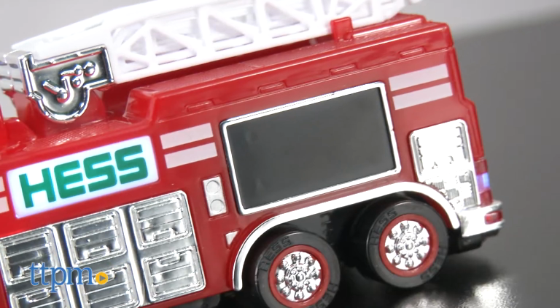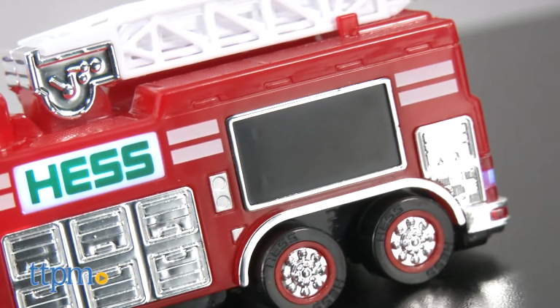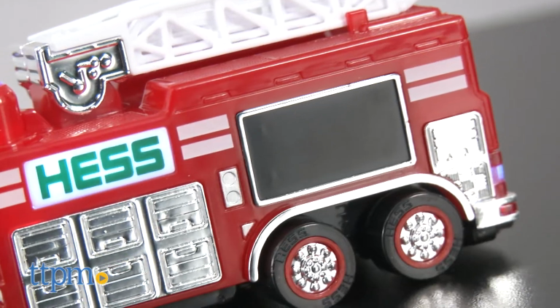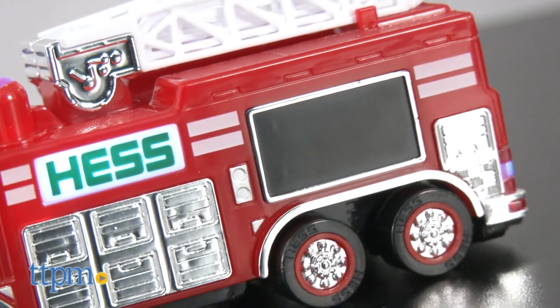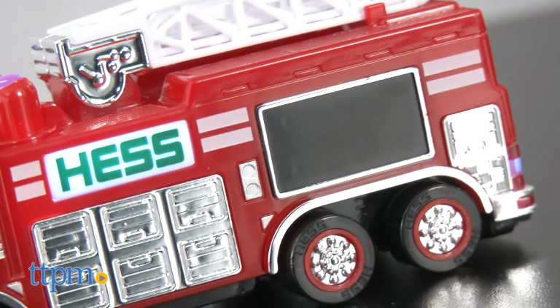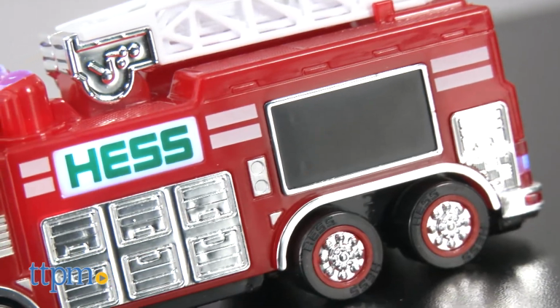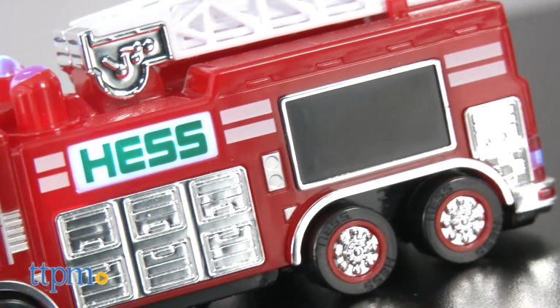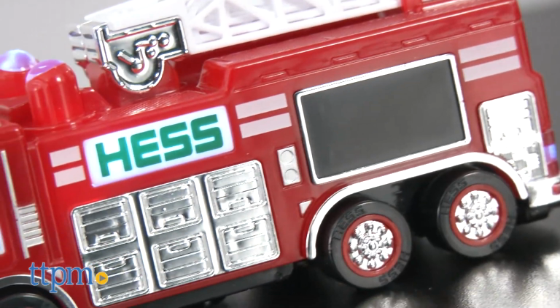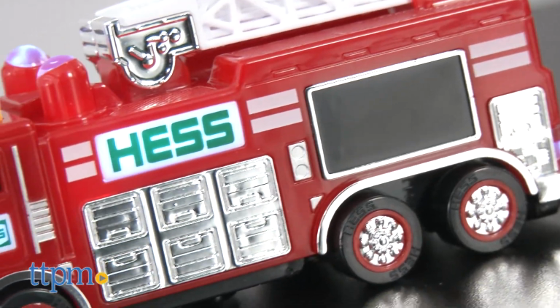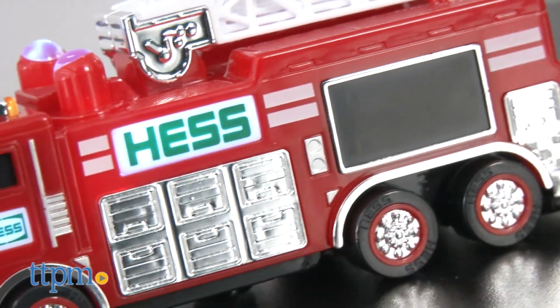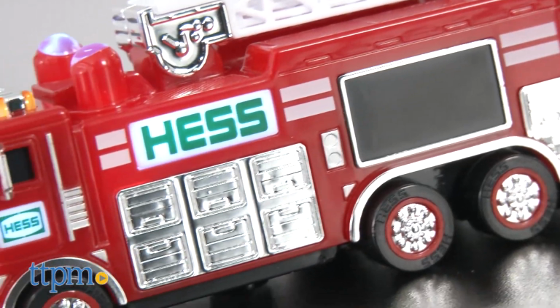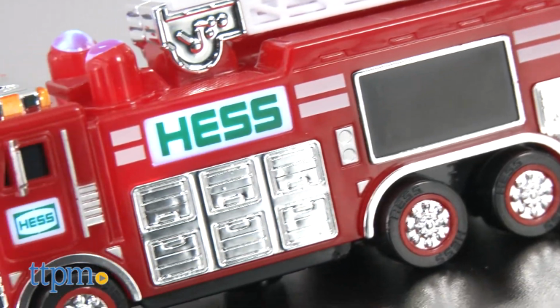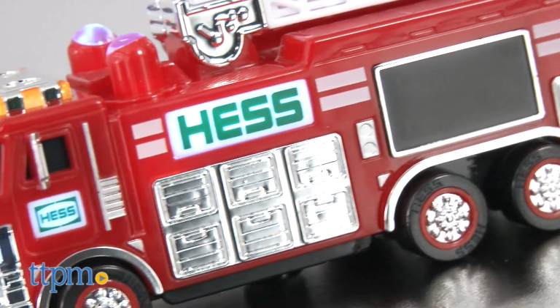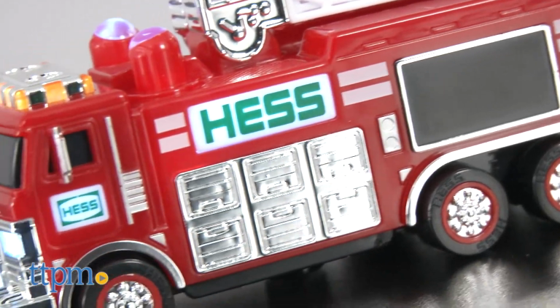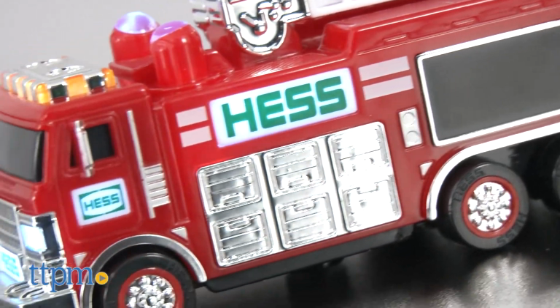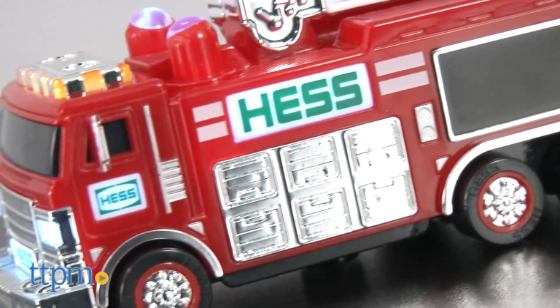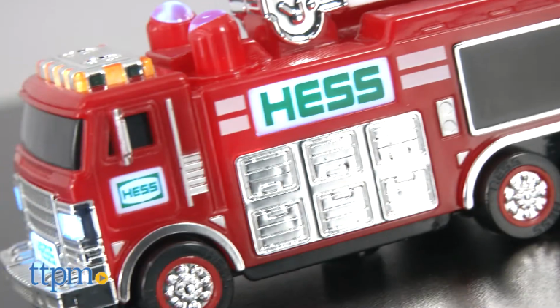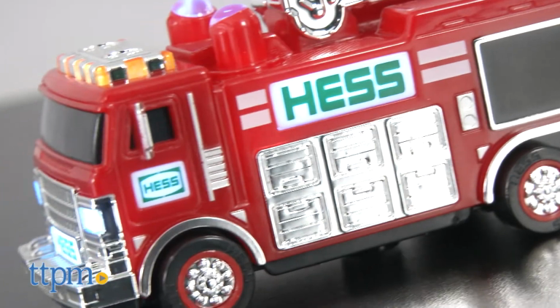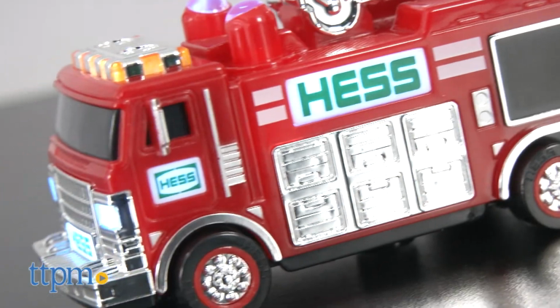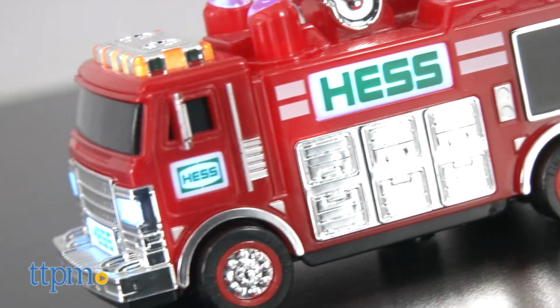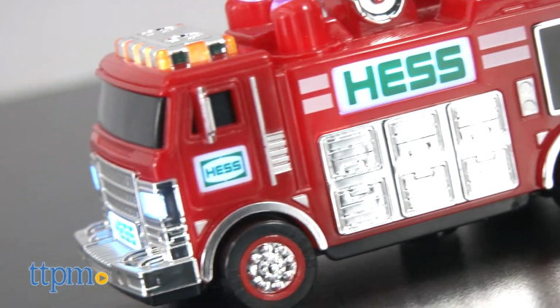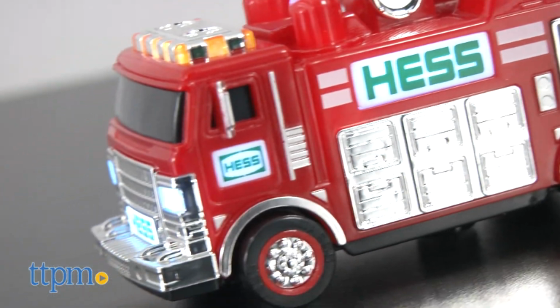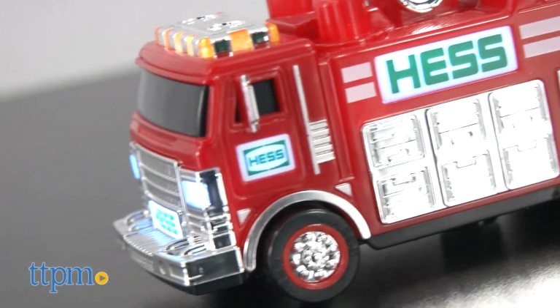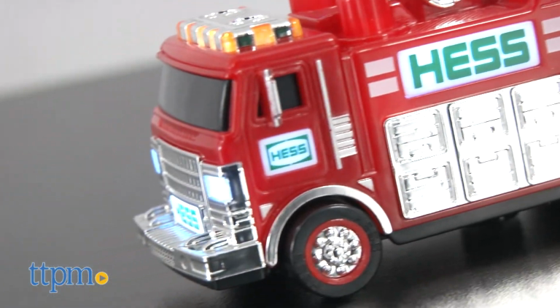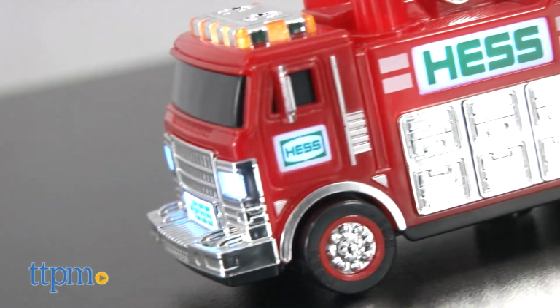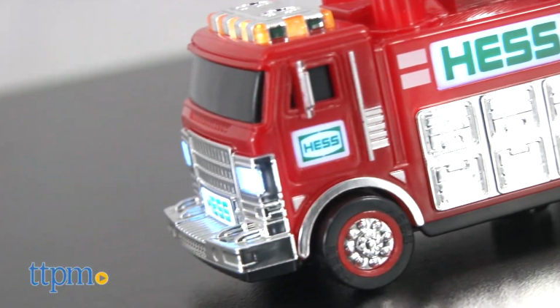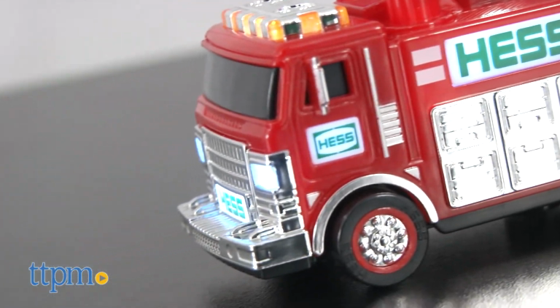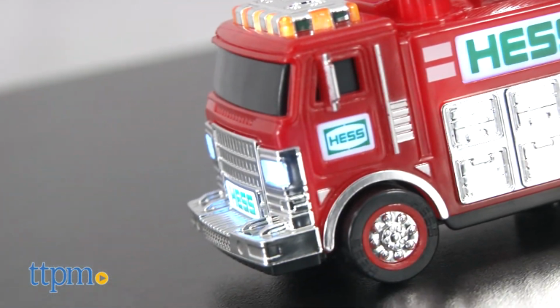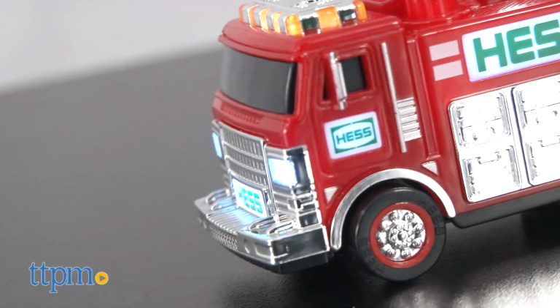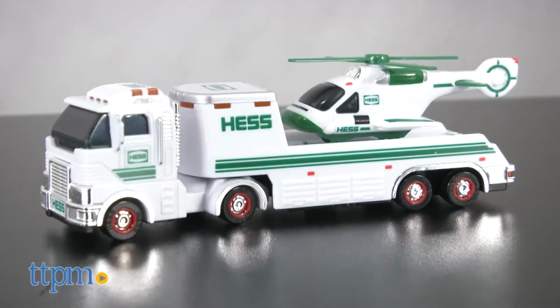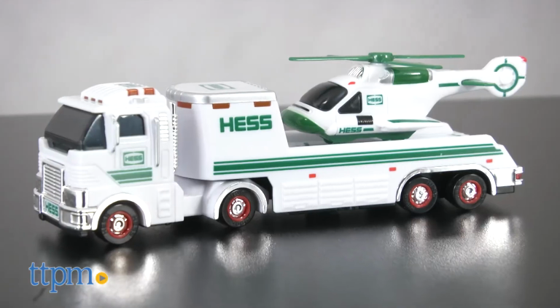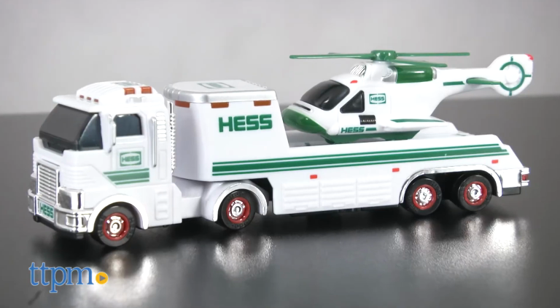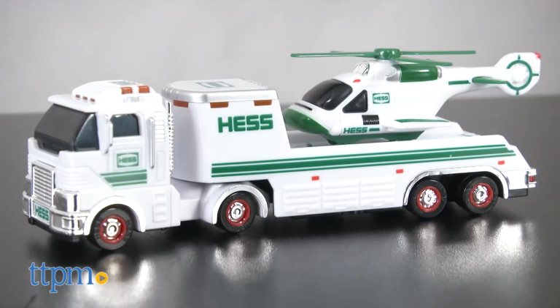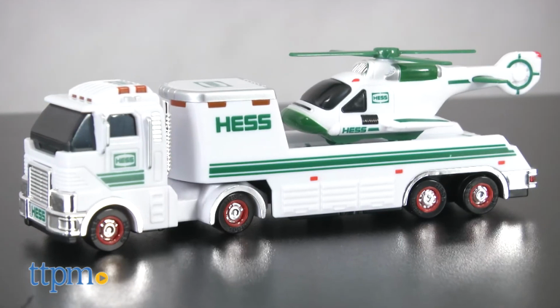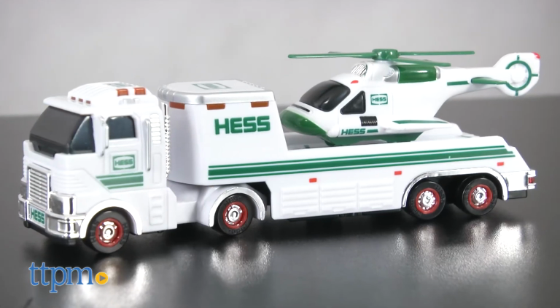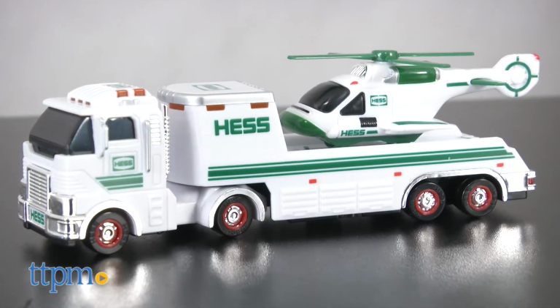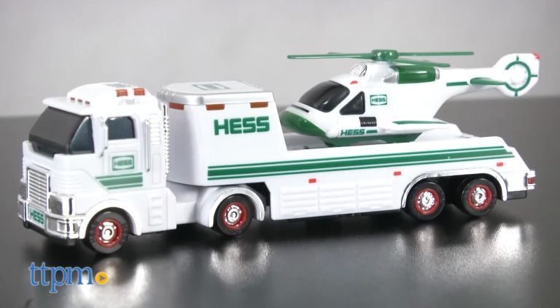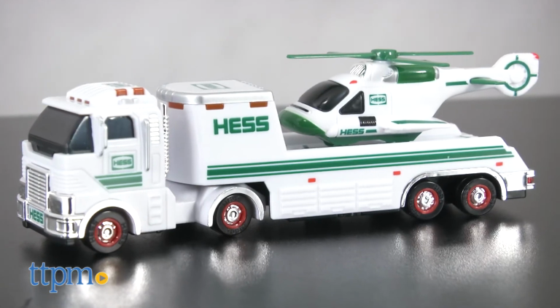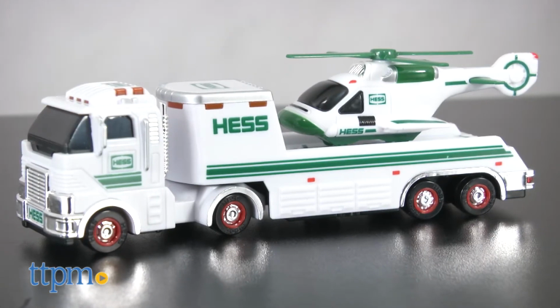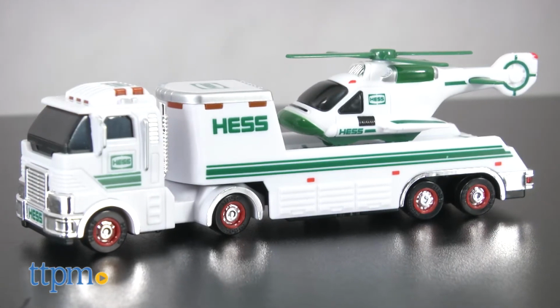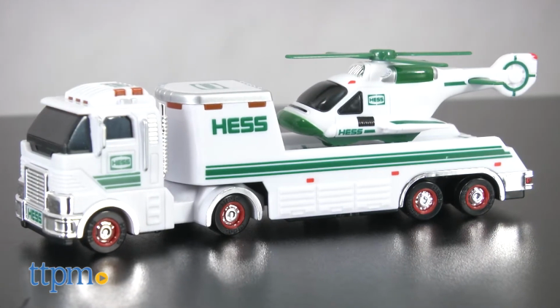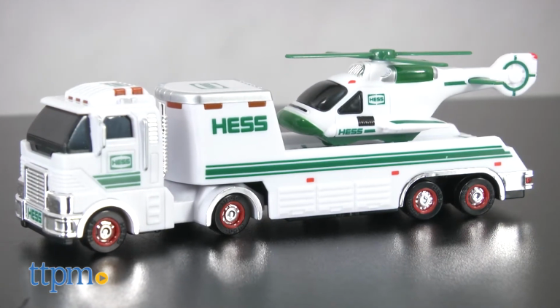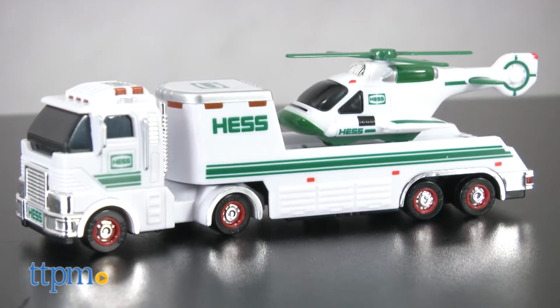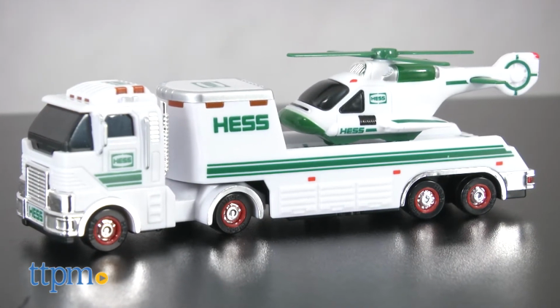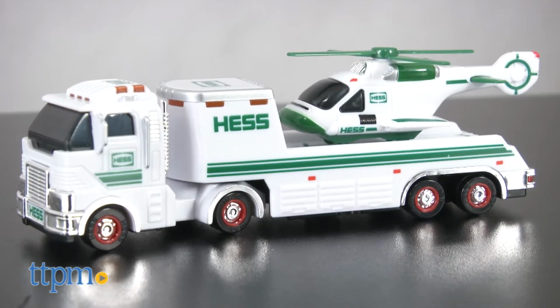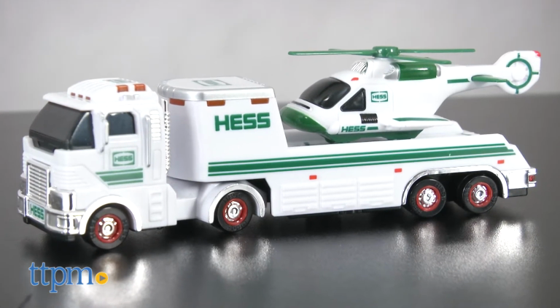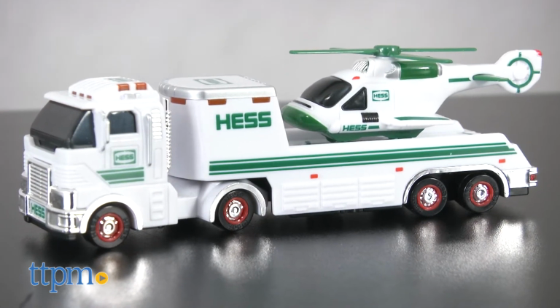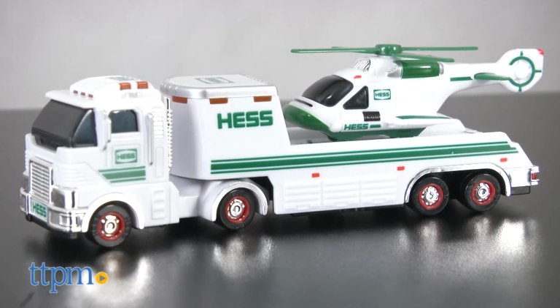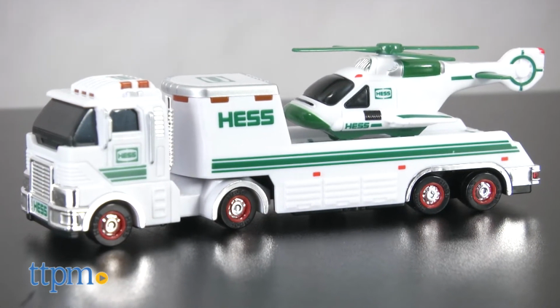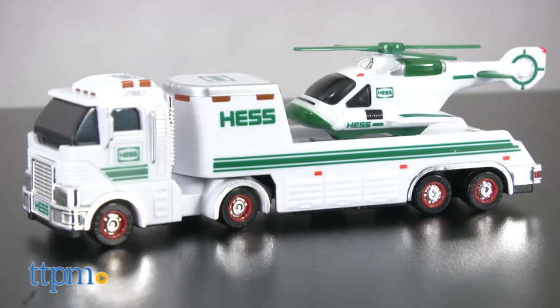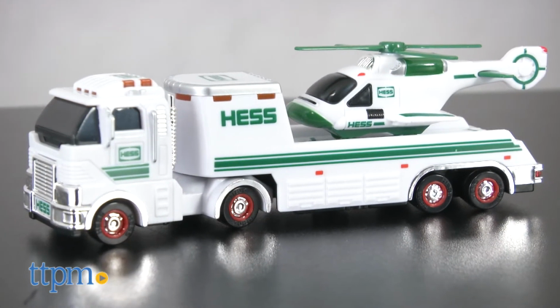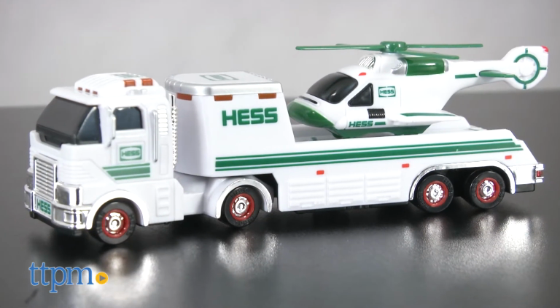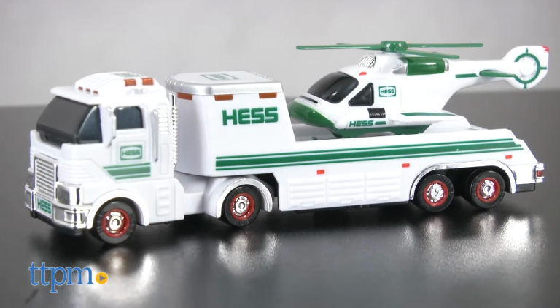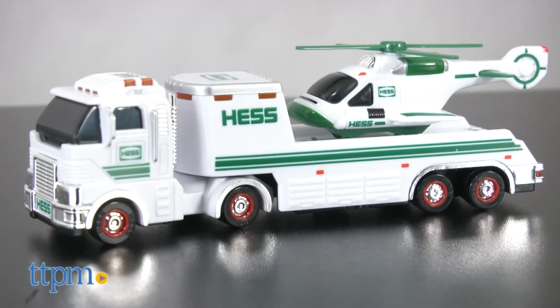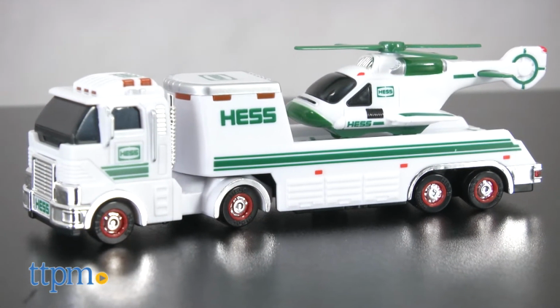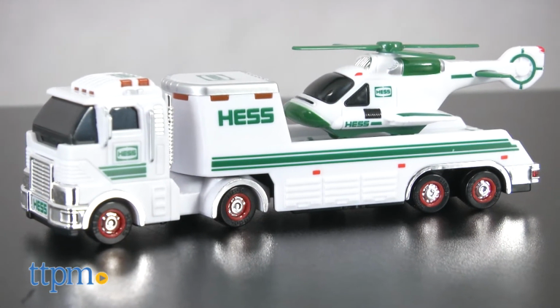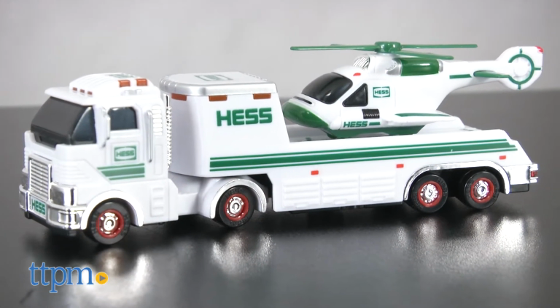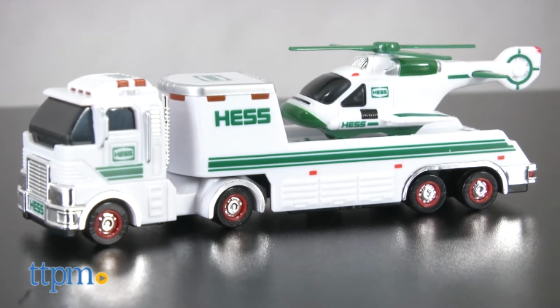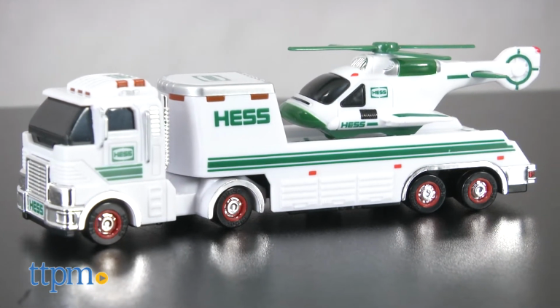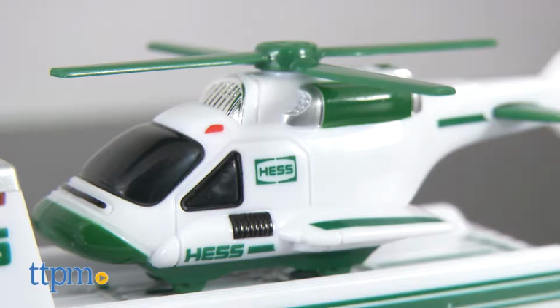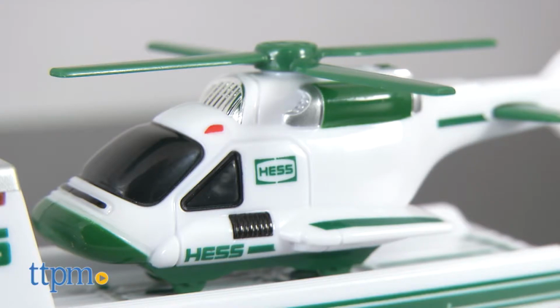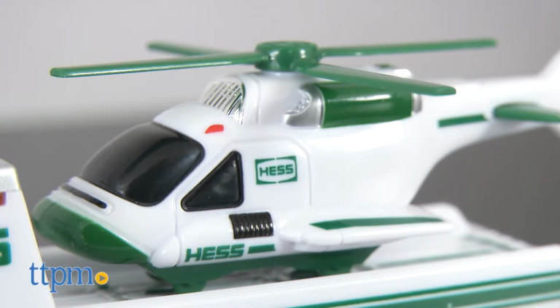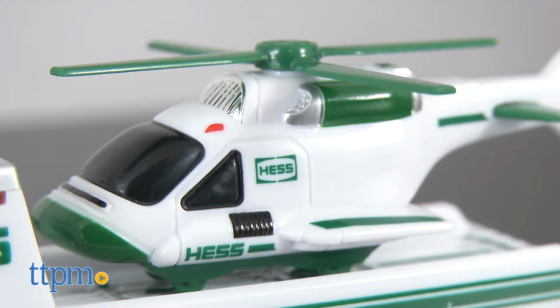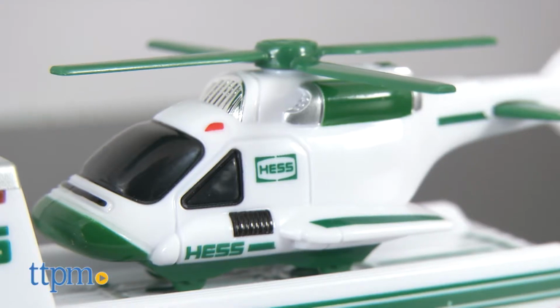It measures four and a half inches long. The toy truck and helicopter is a white and green flatbed tractor trailer with a helicopter.